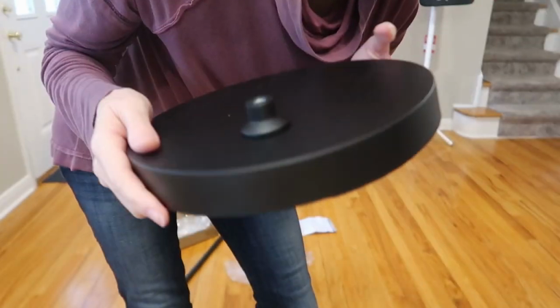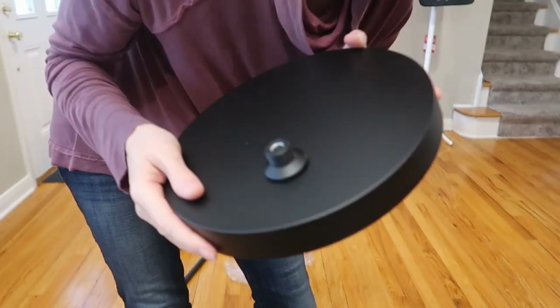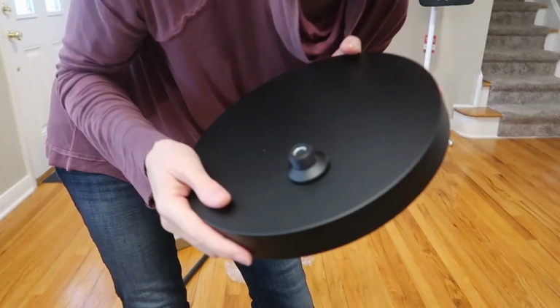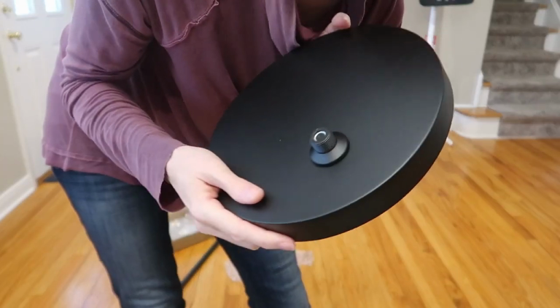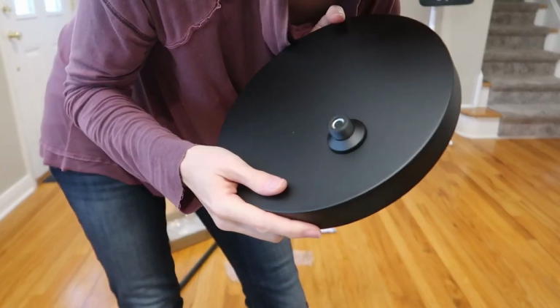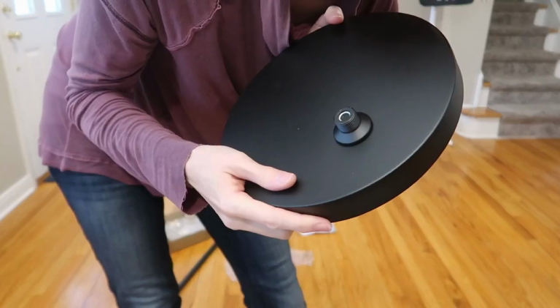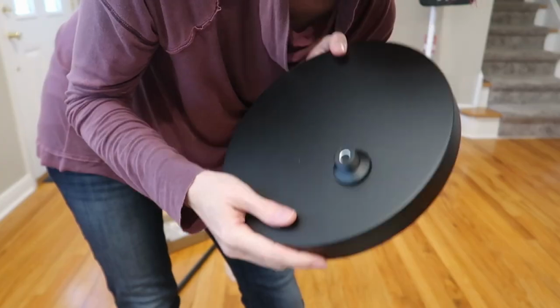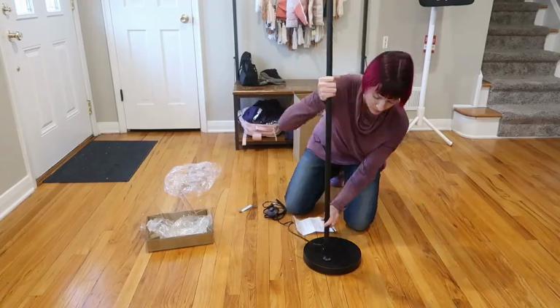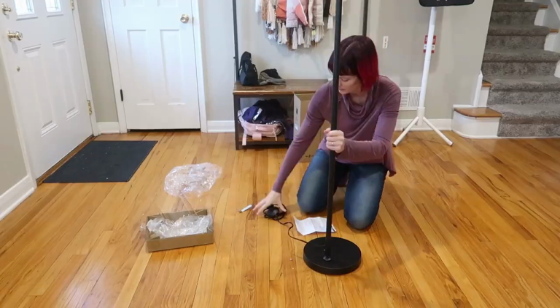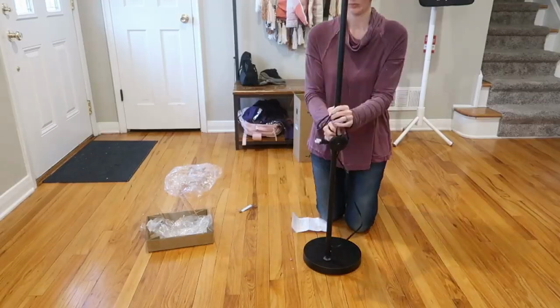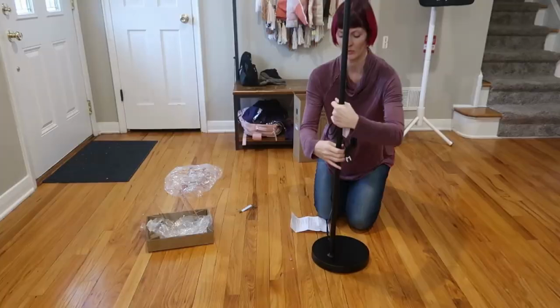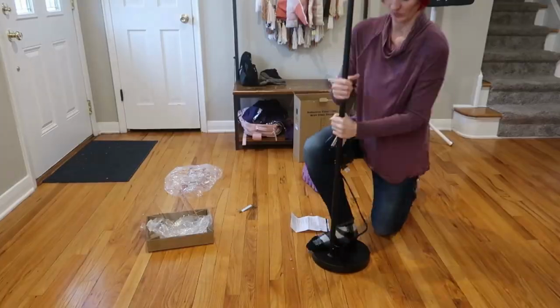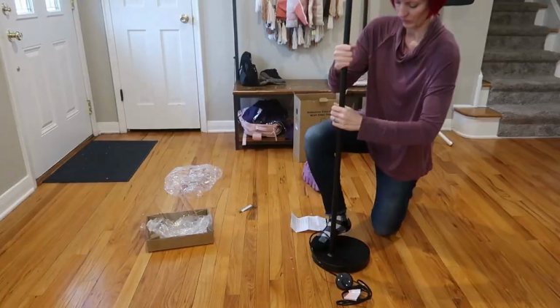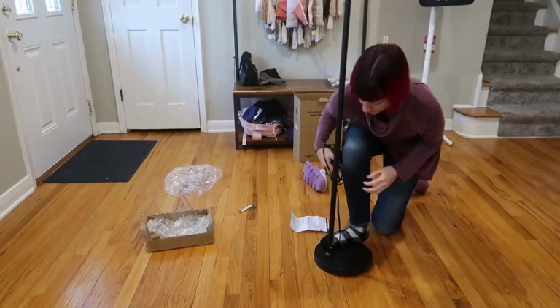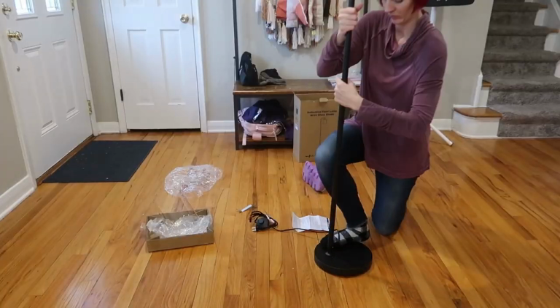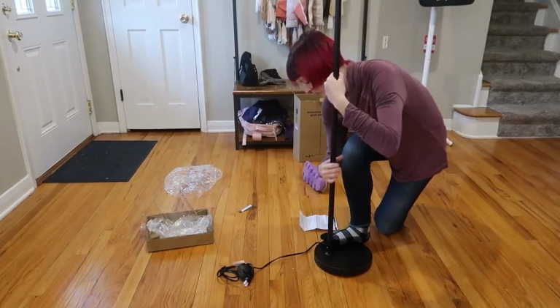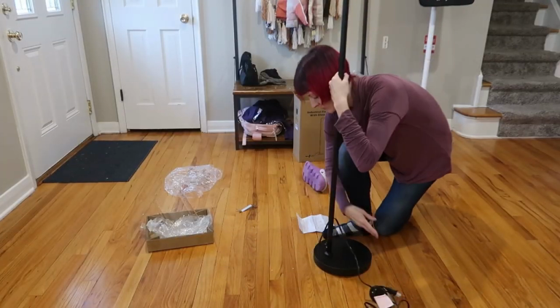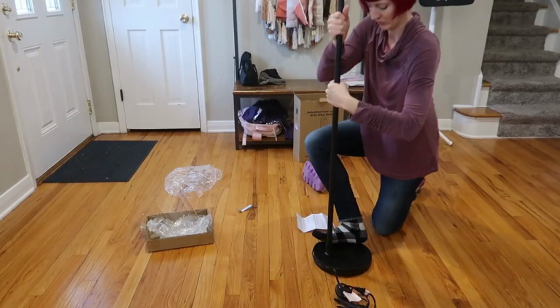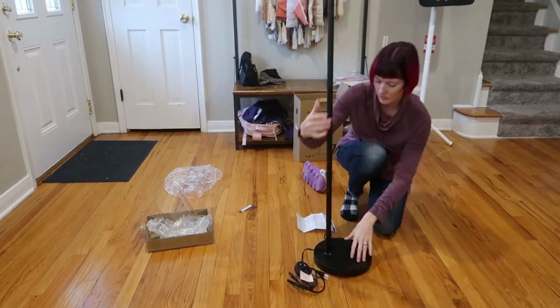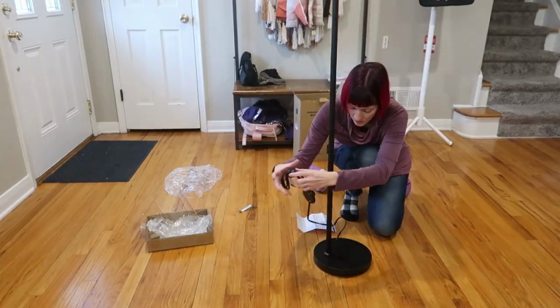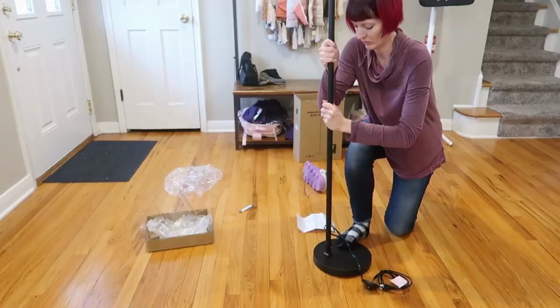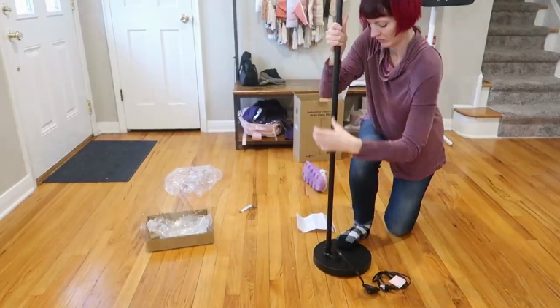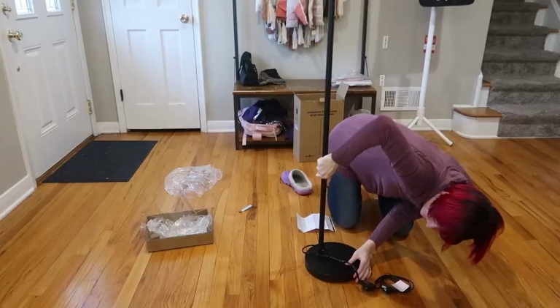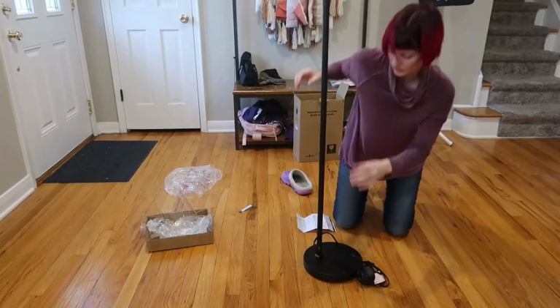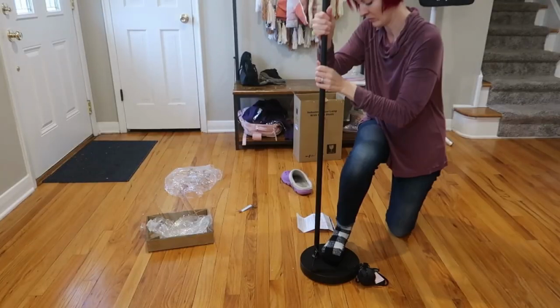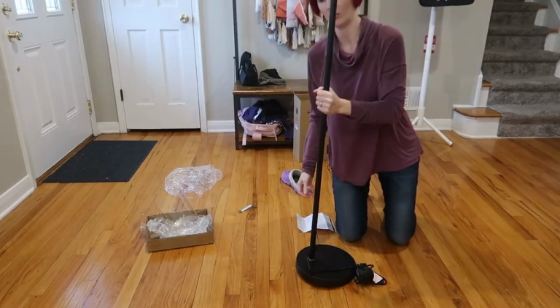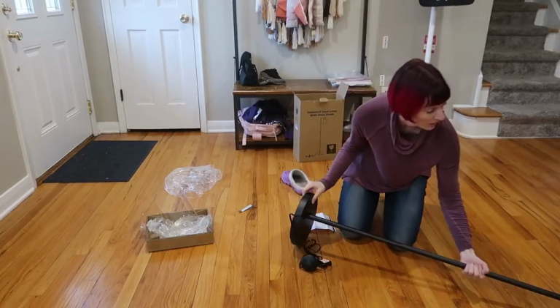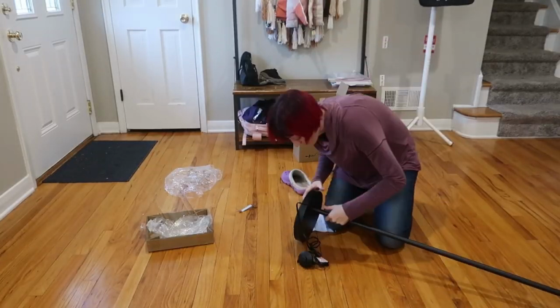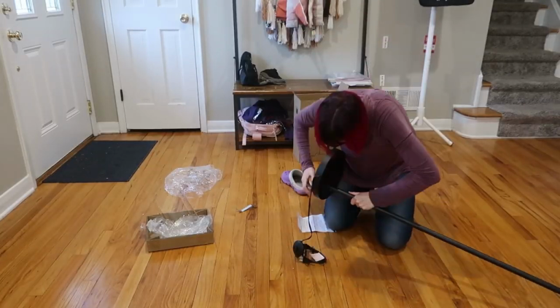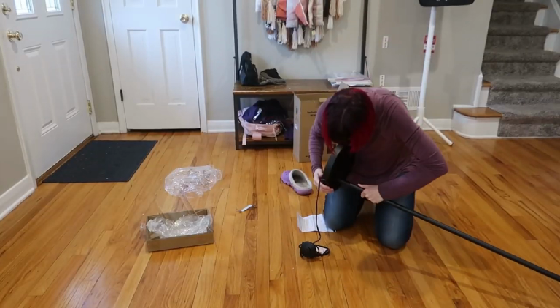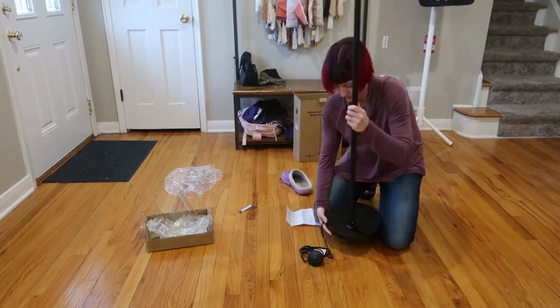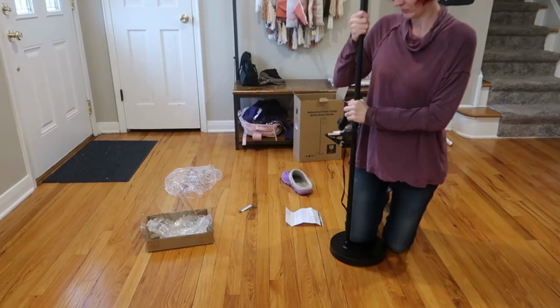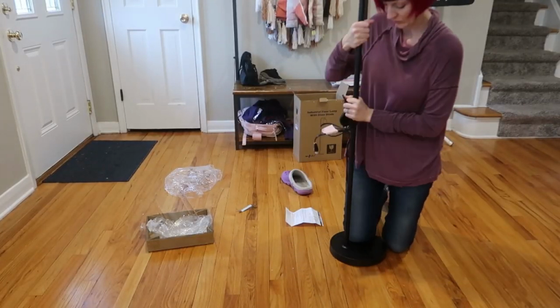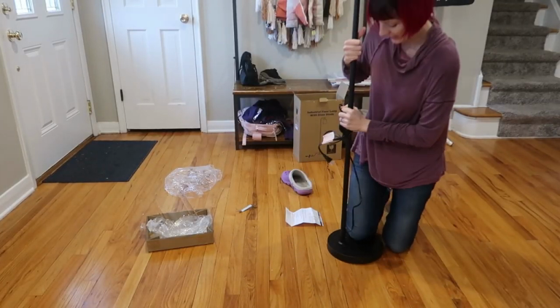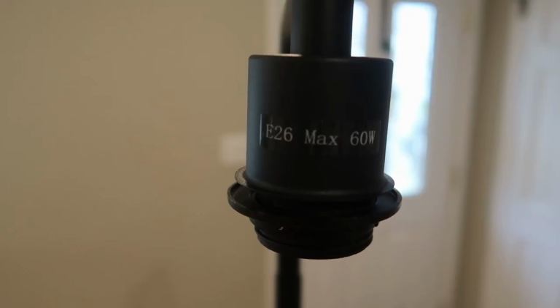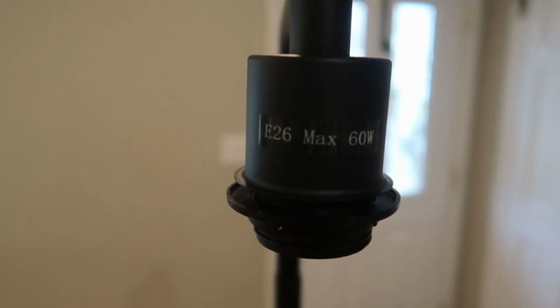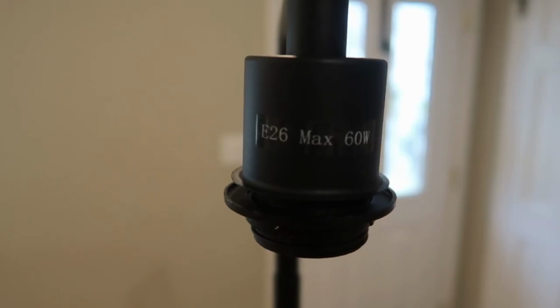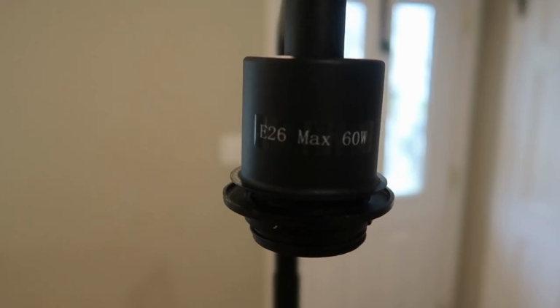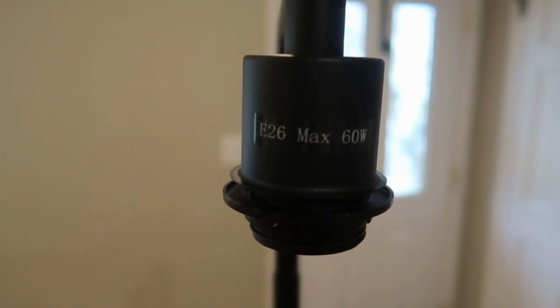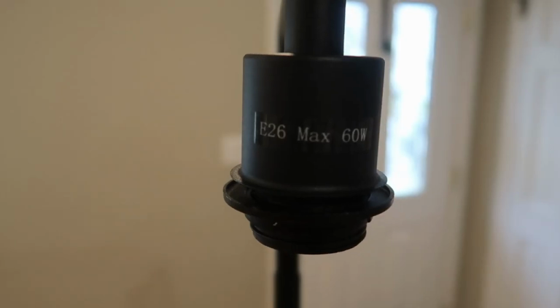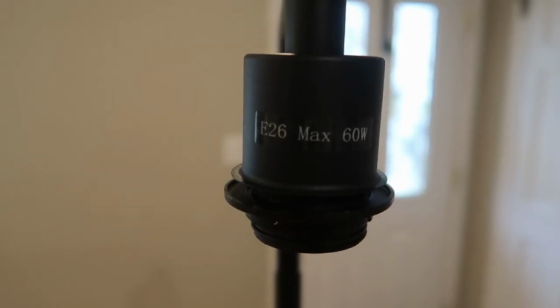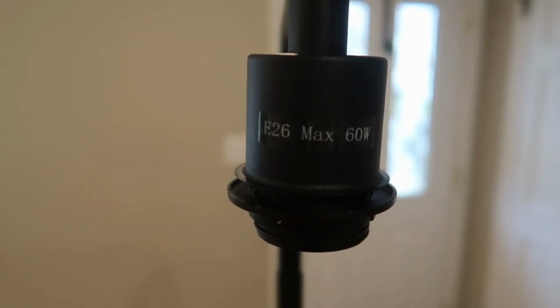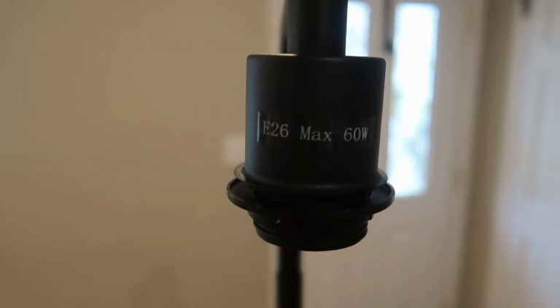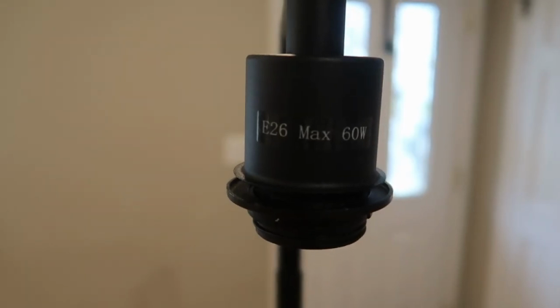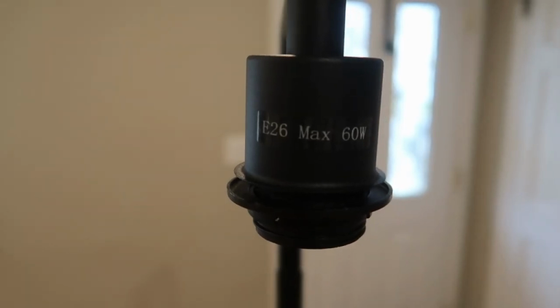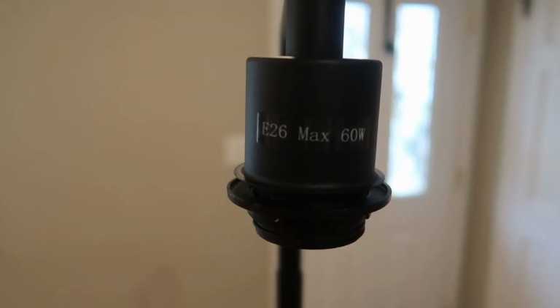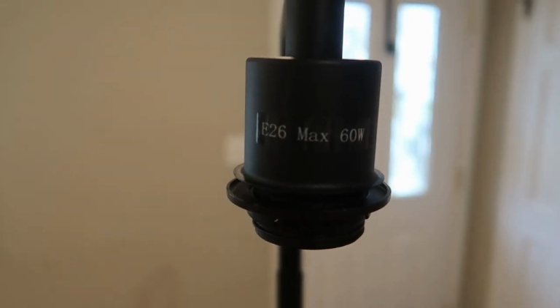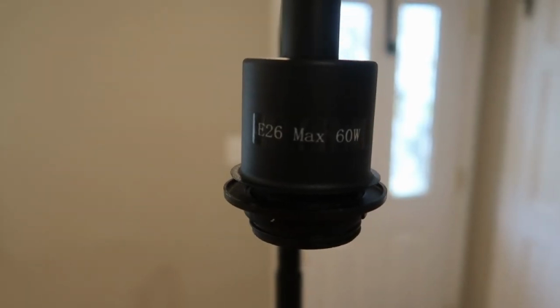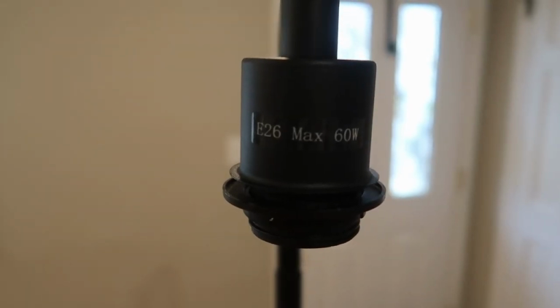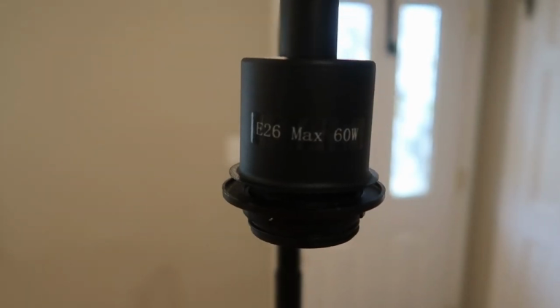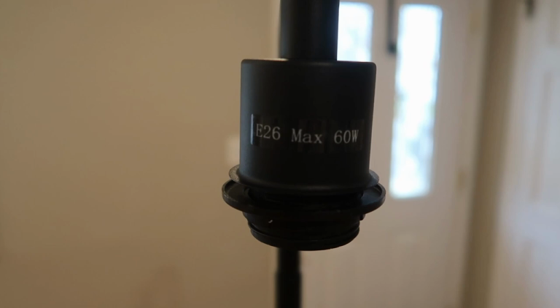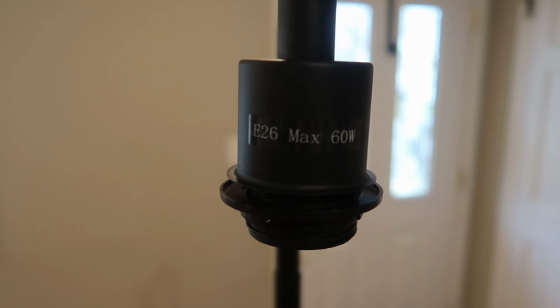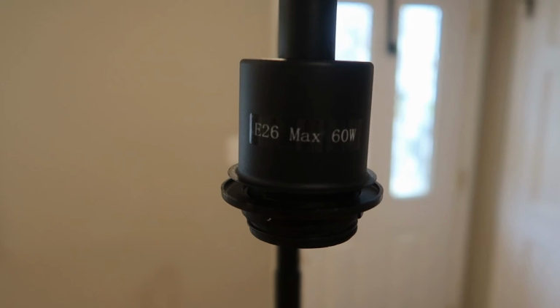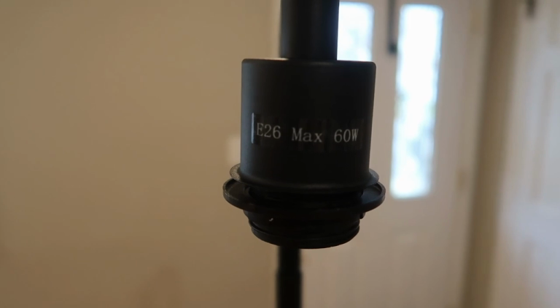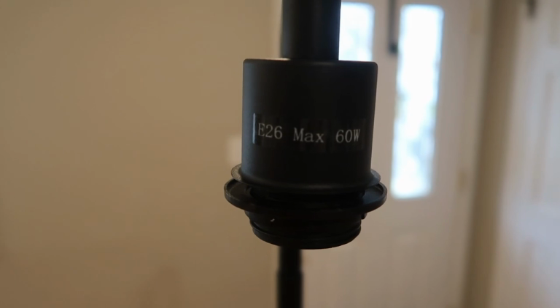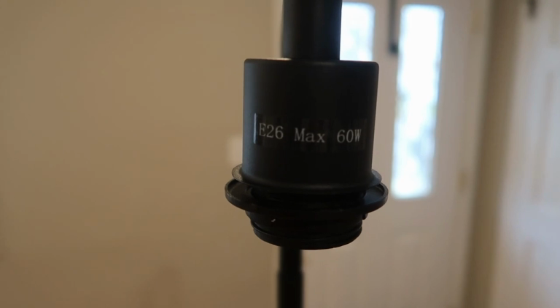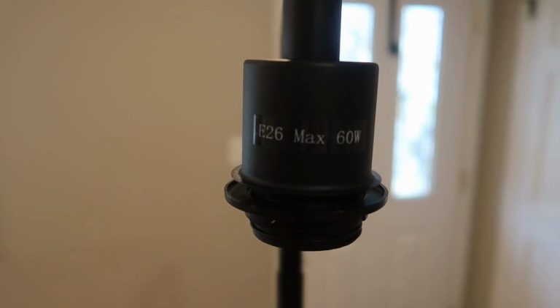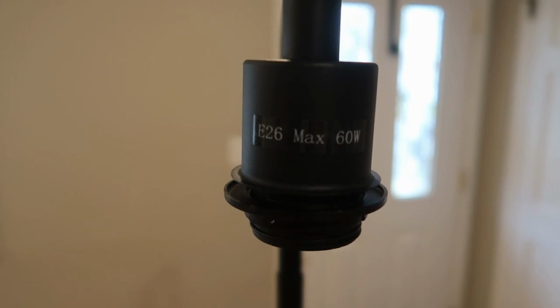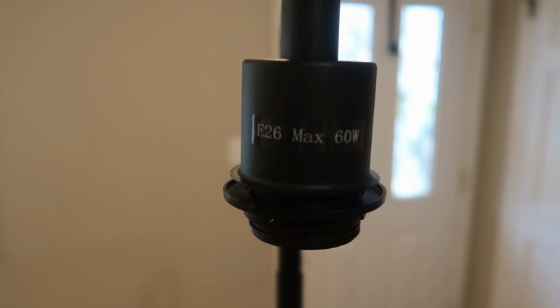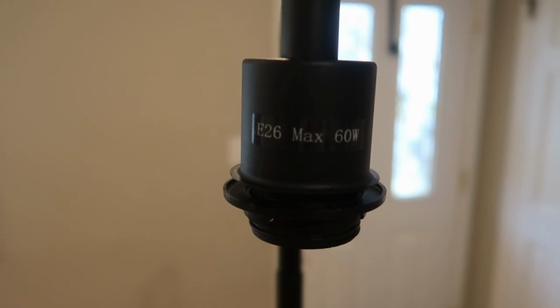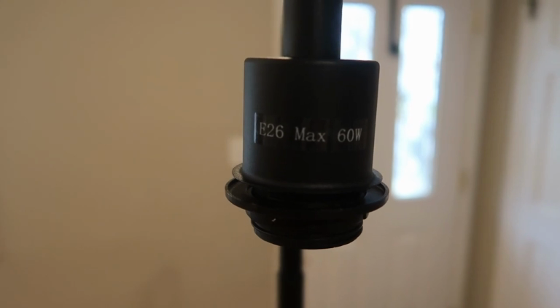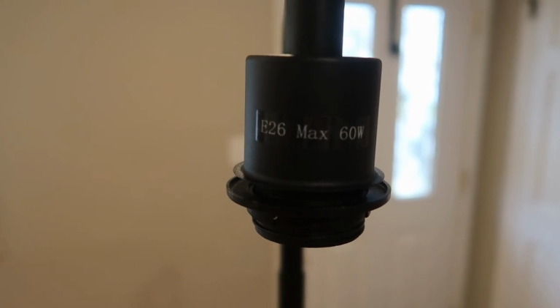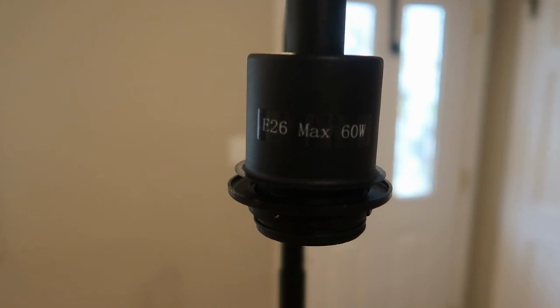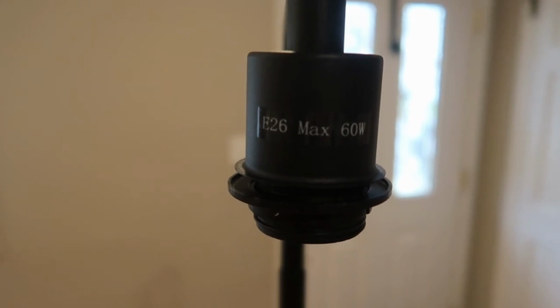And this is really heavy — gonna be super sturdy. This is going to take a standard E26 bulb, maximum 60 watts.